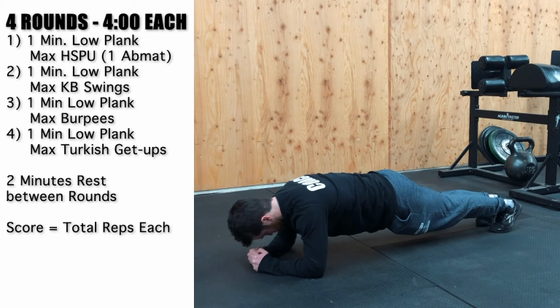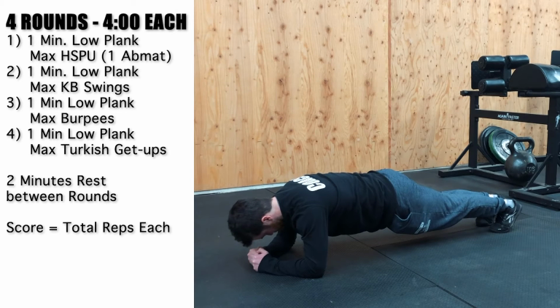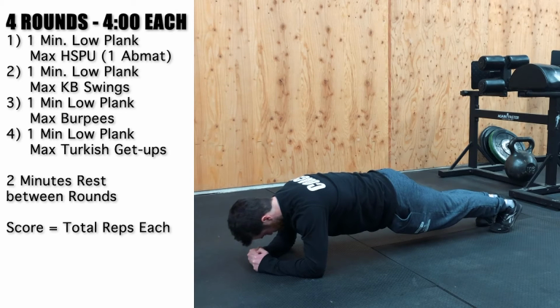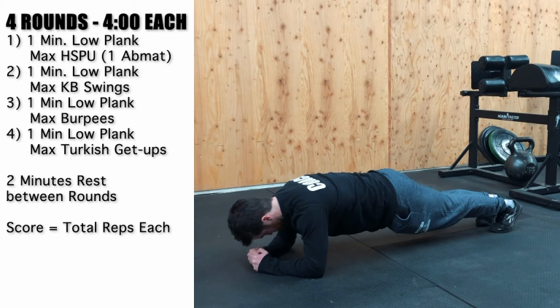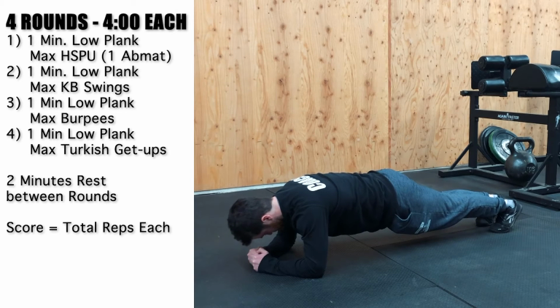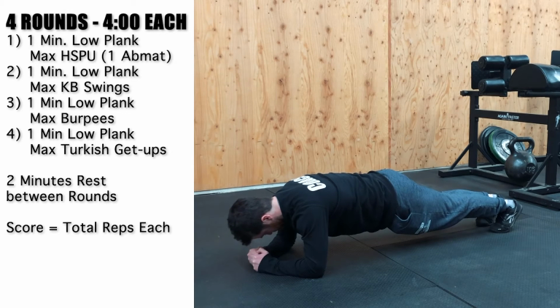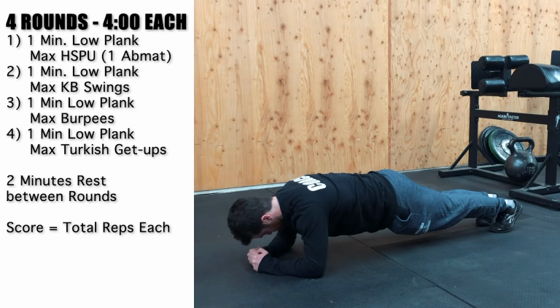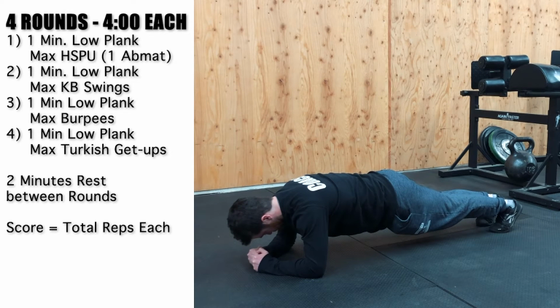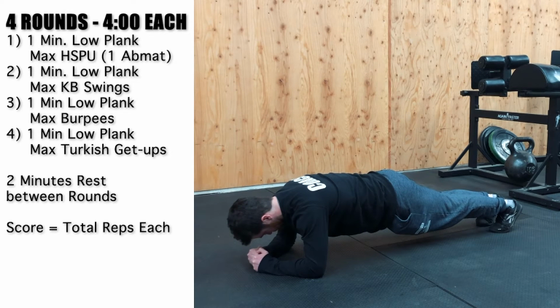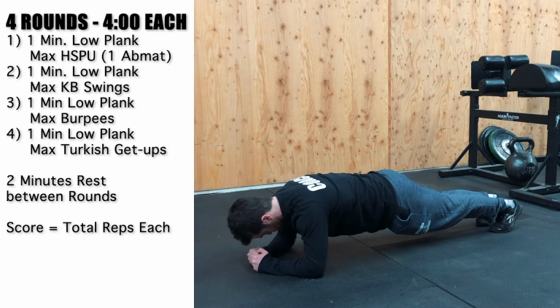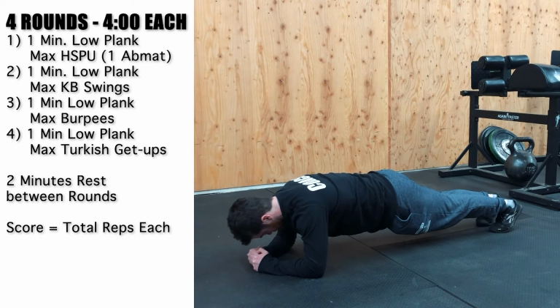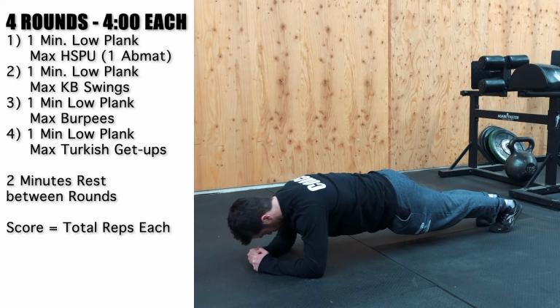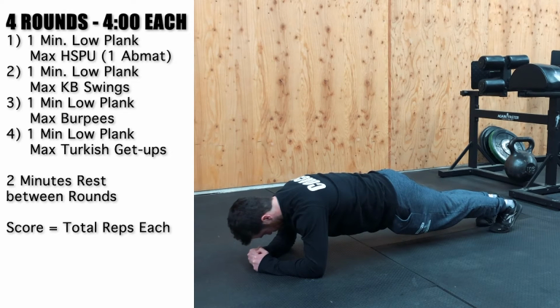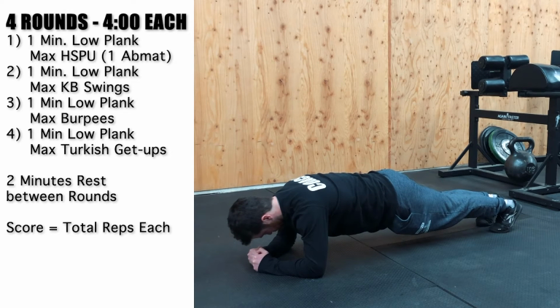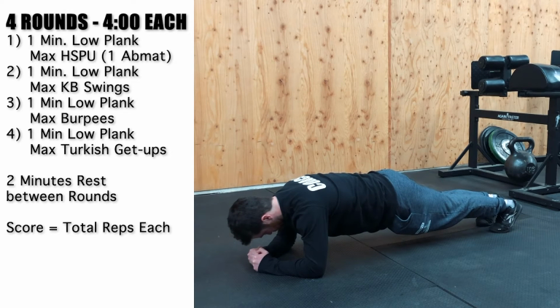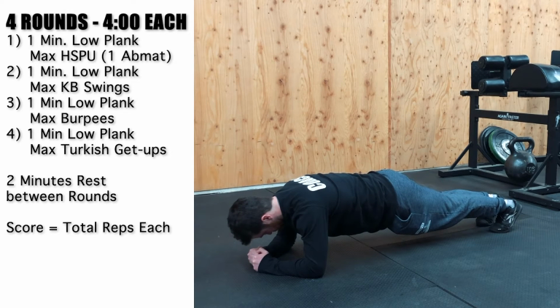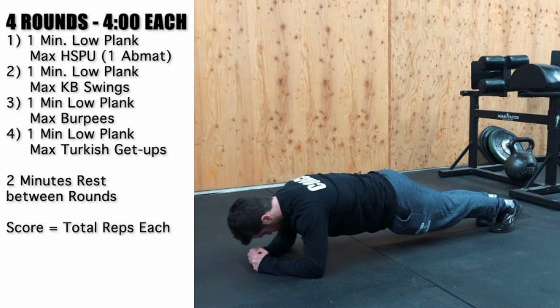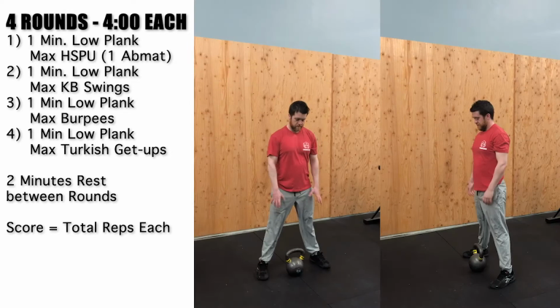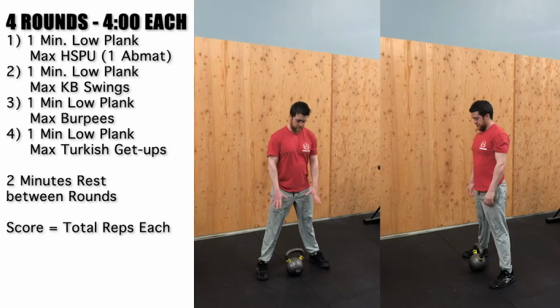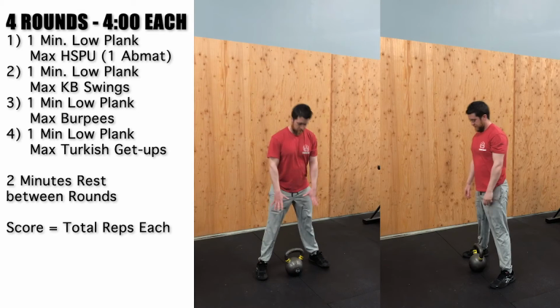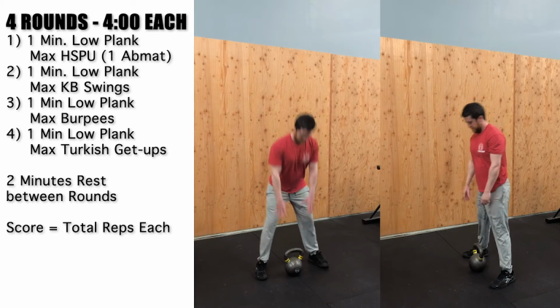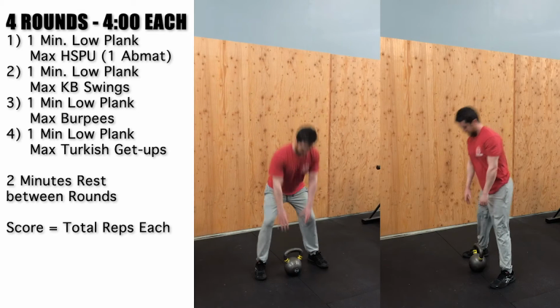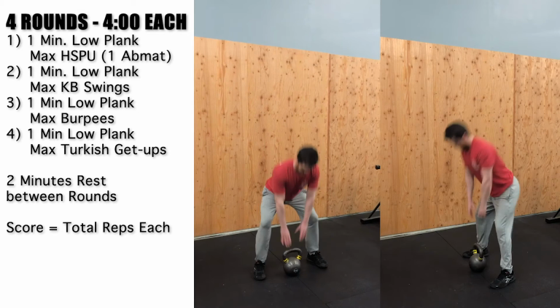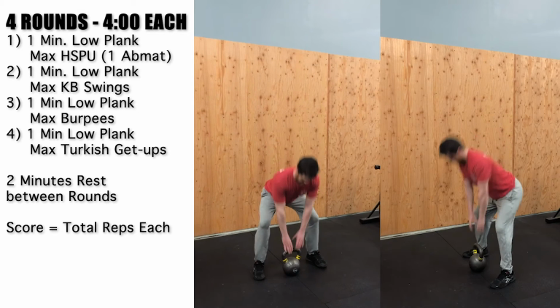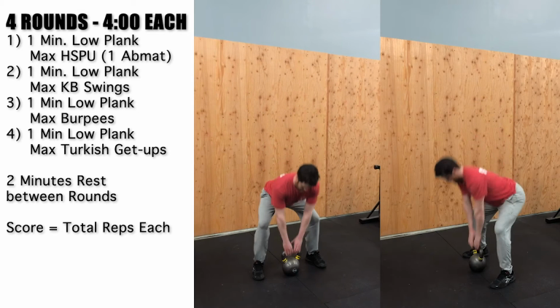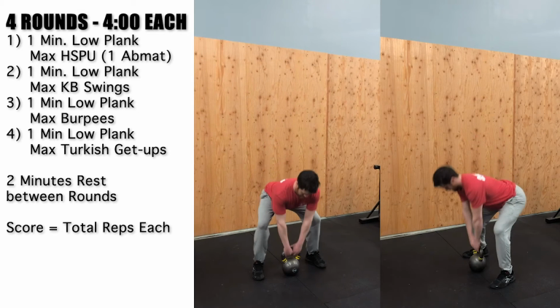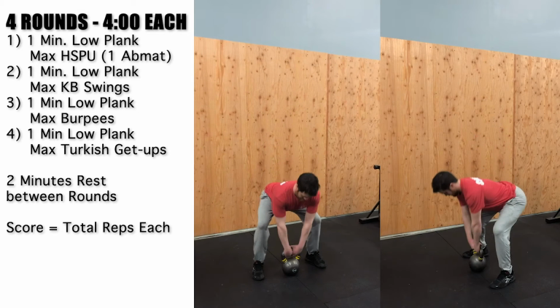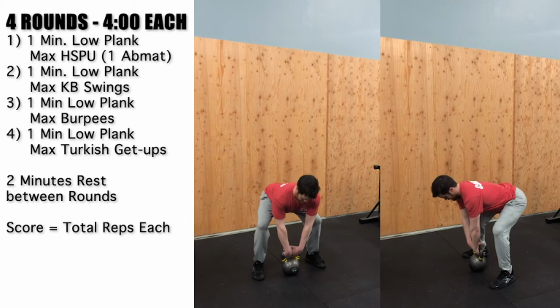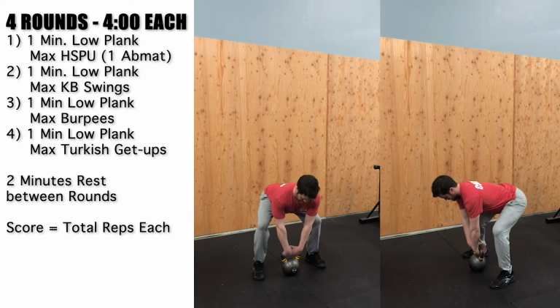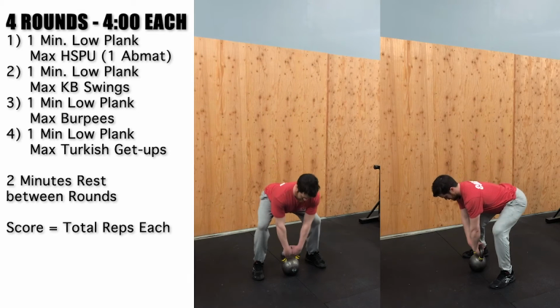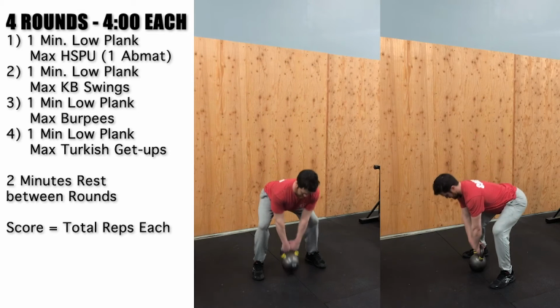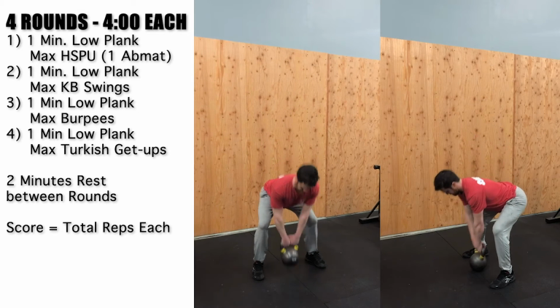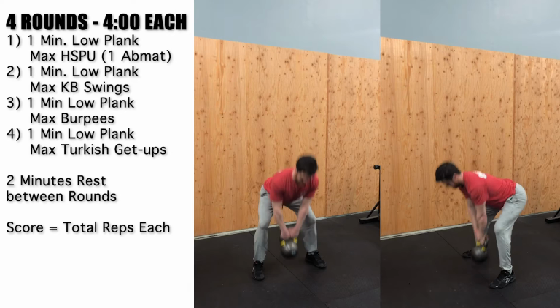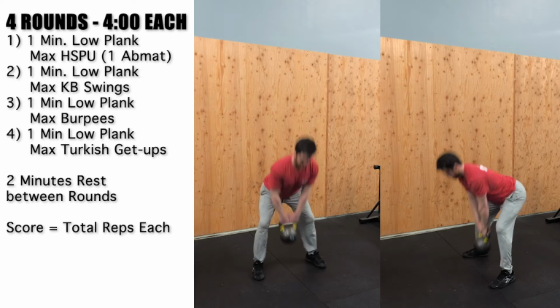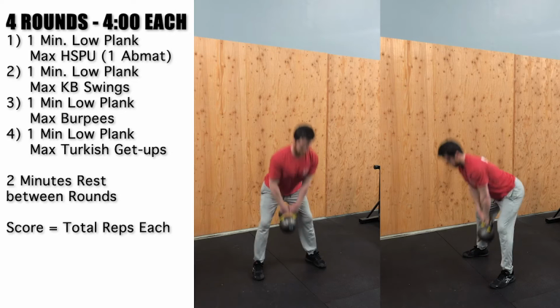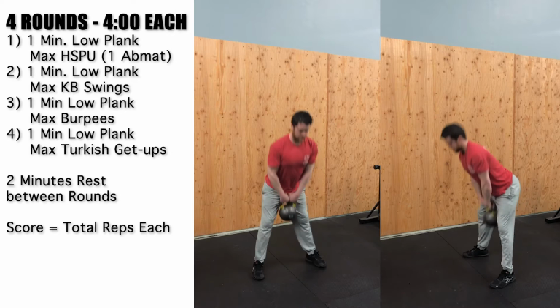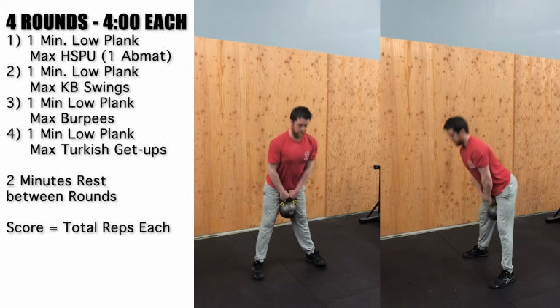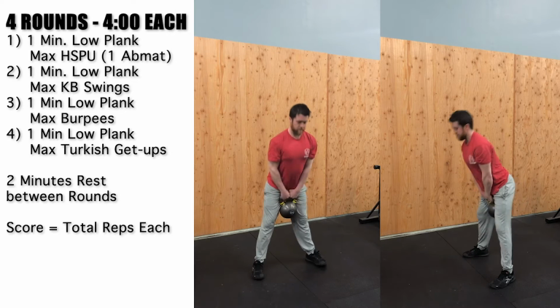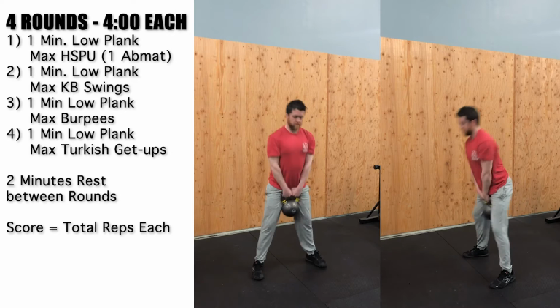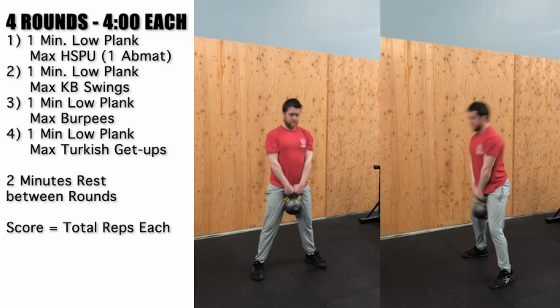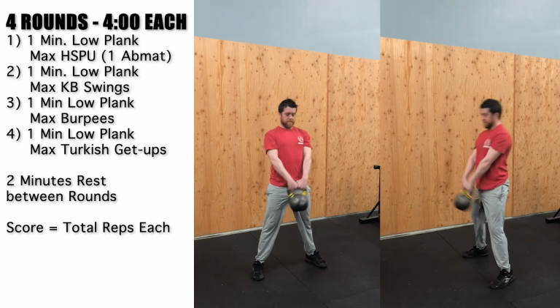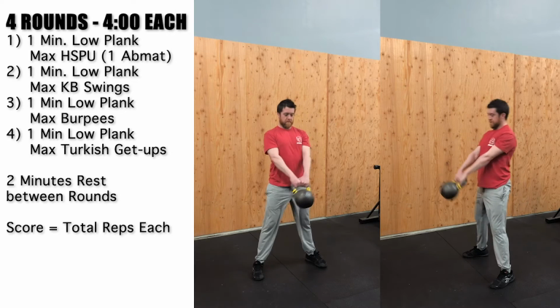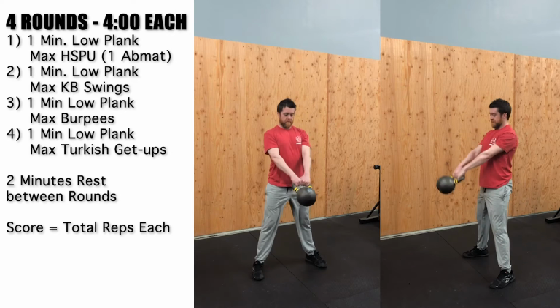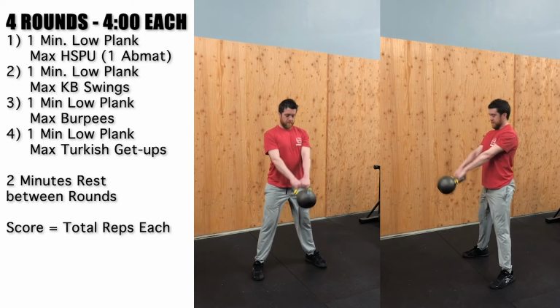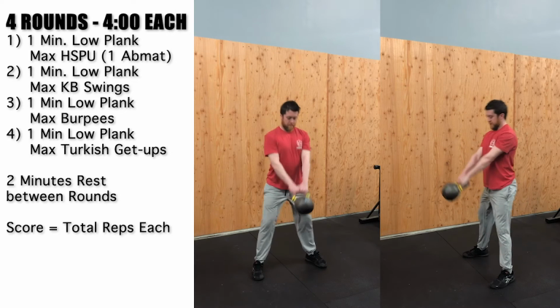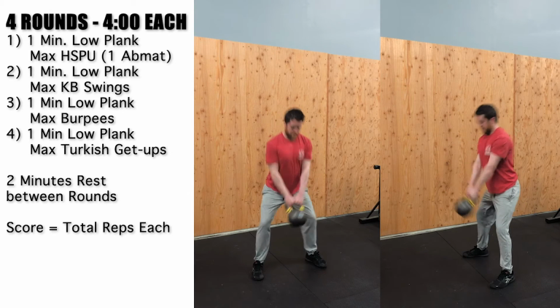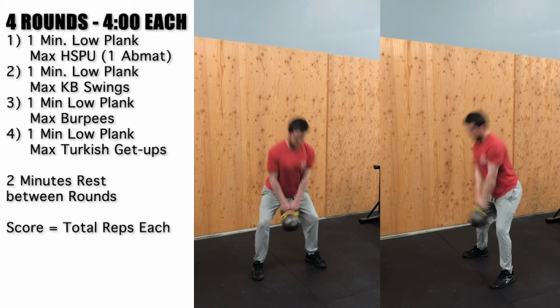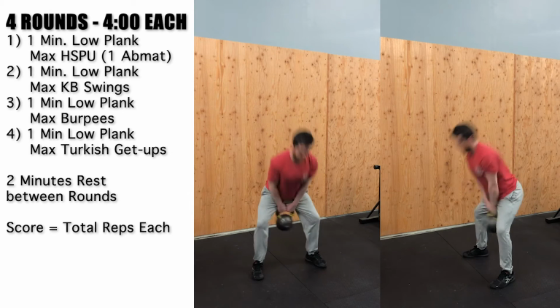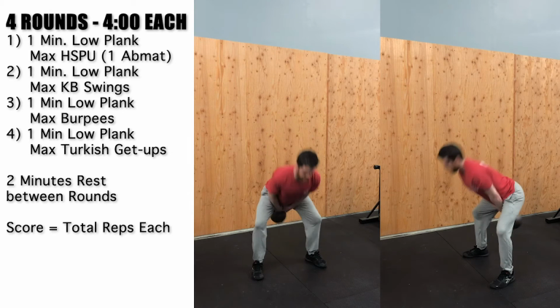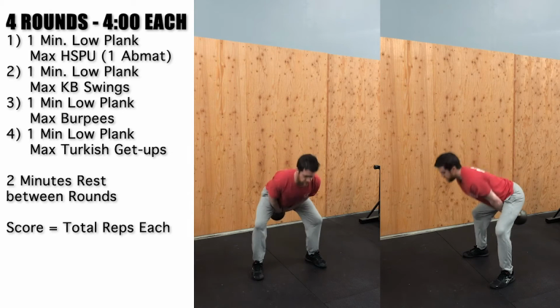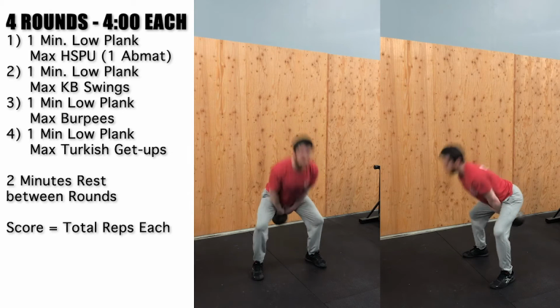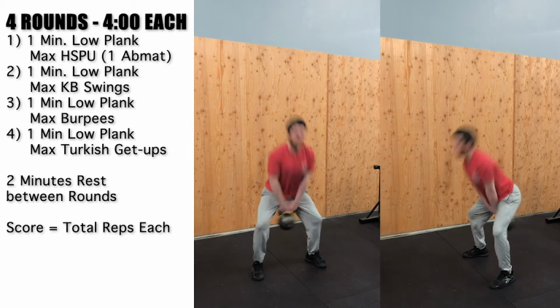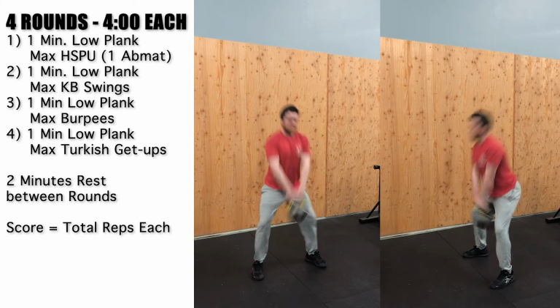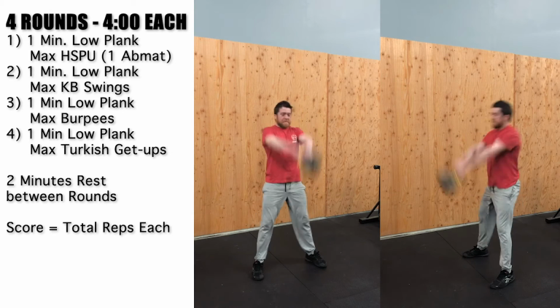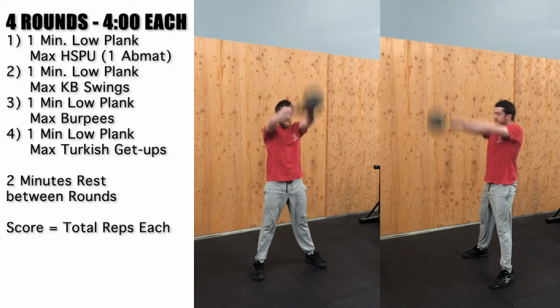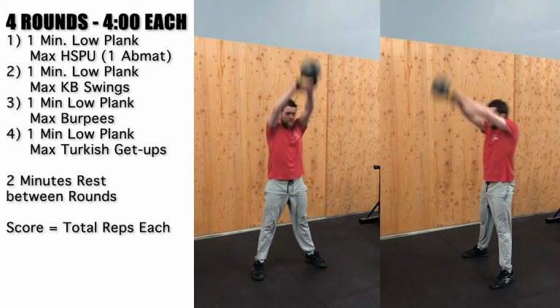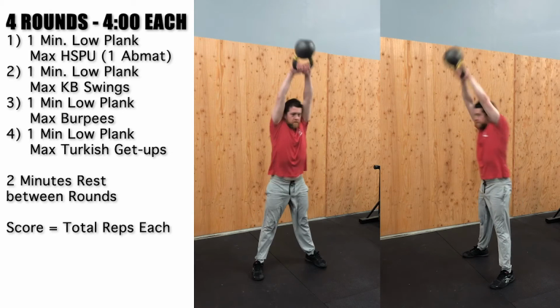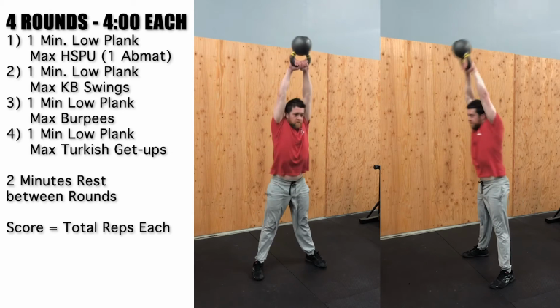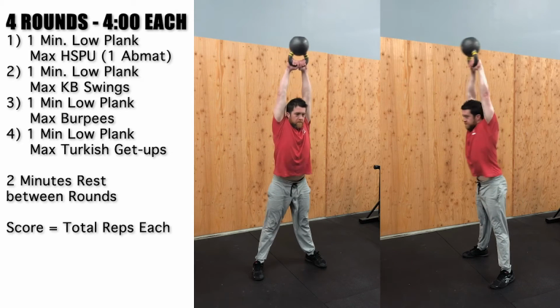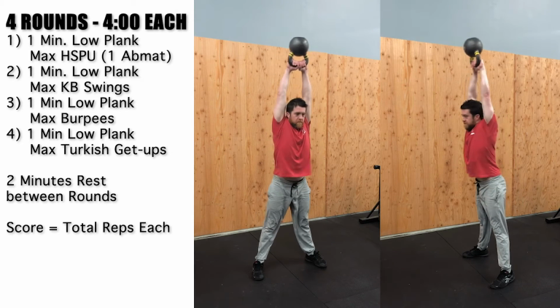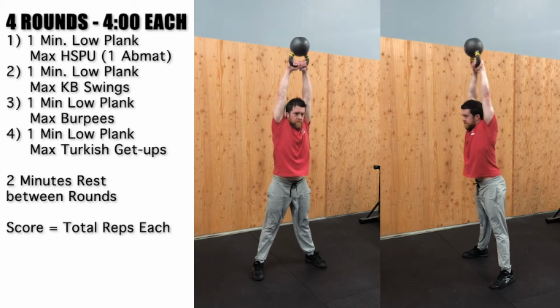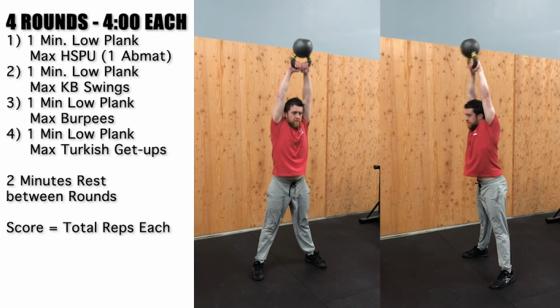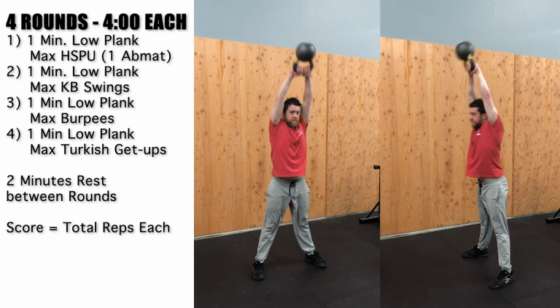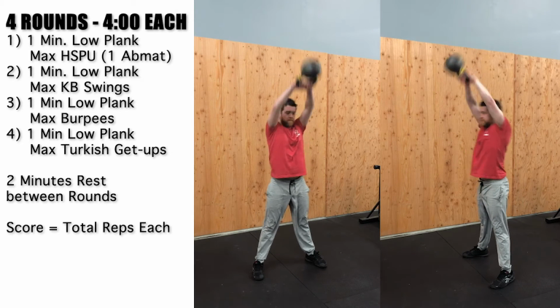Round two: one-minute low plank hold, then max kettlebell swings — up overhead American swings.